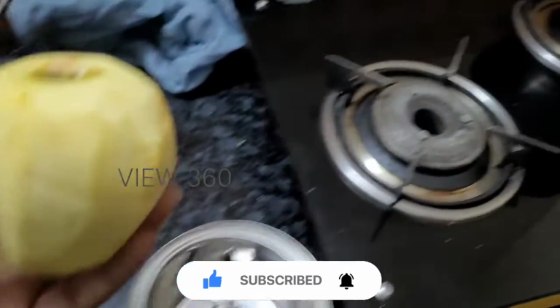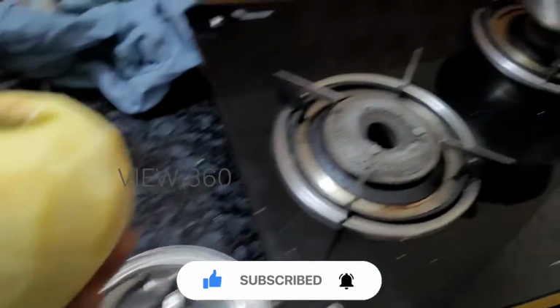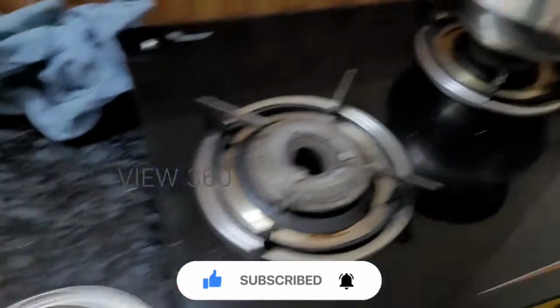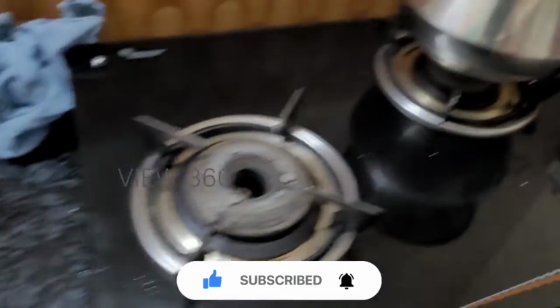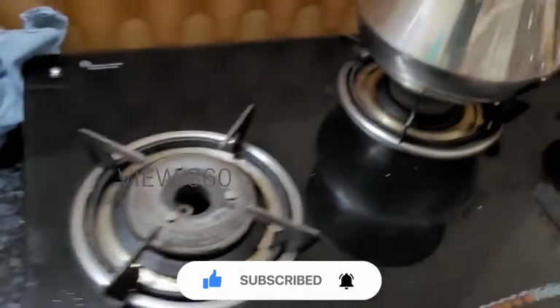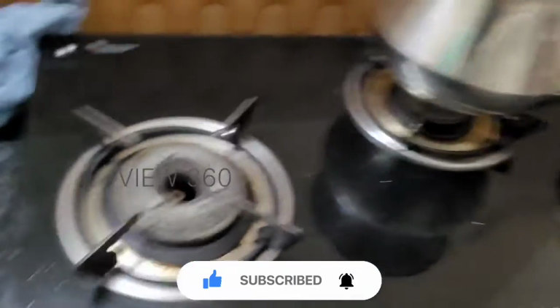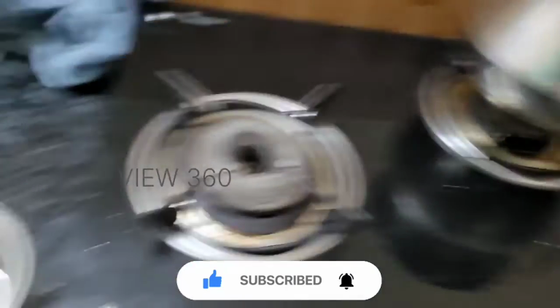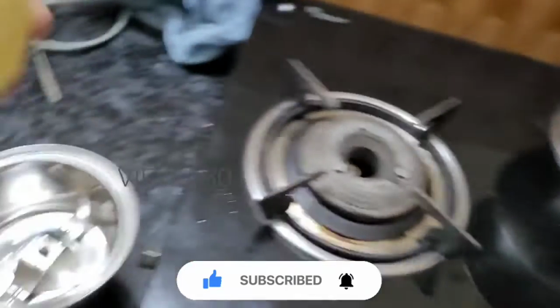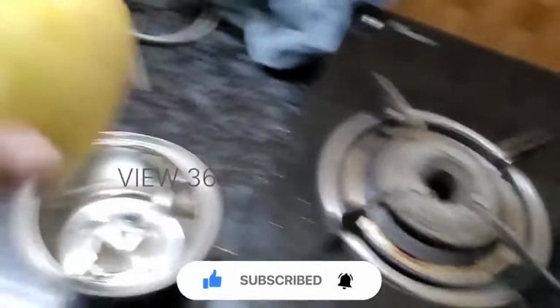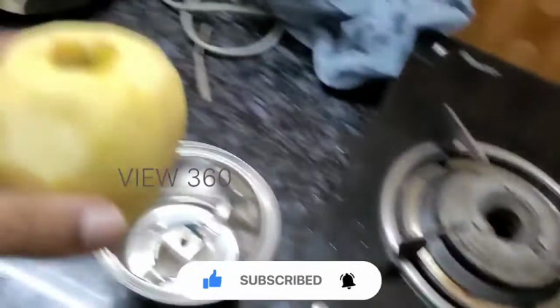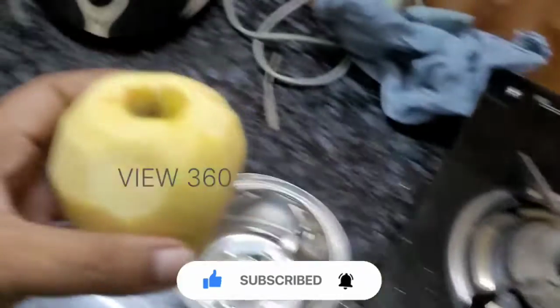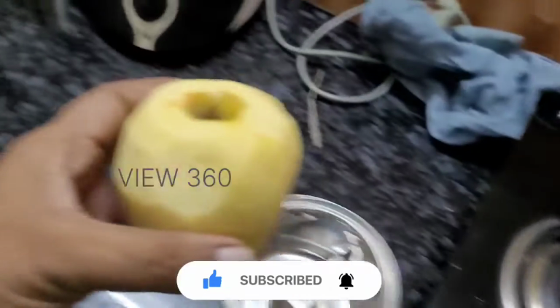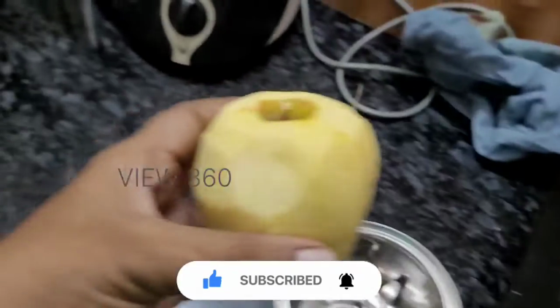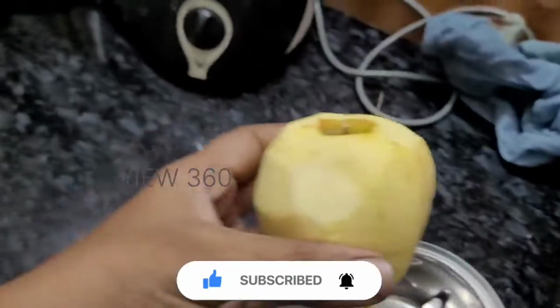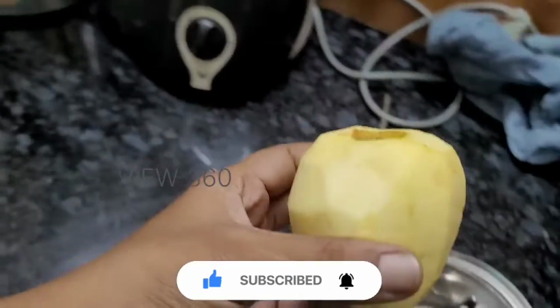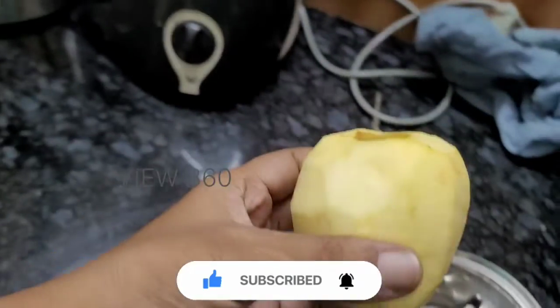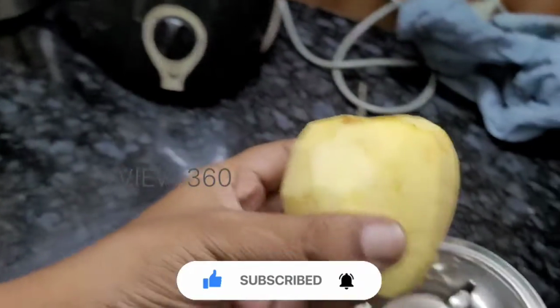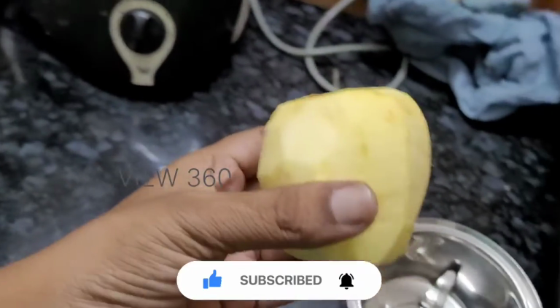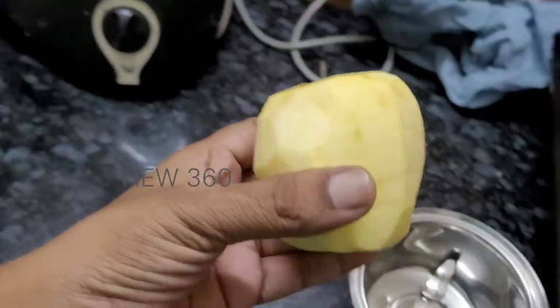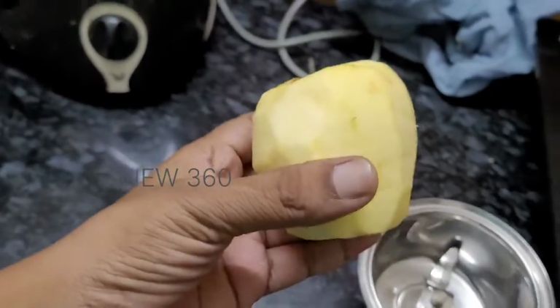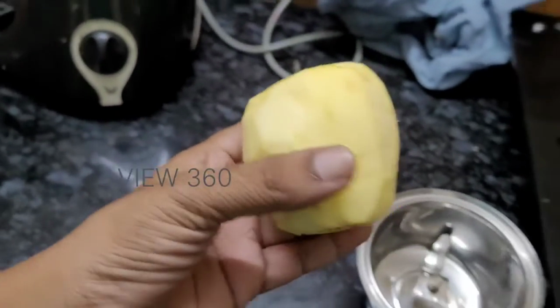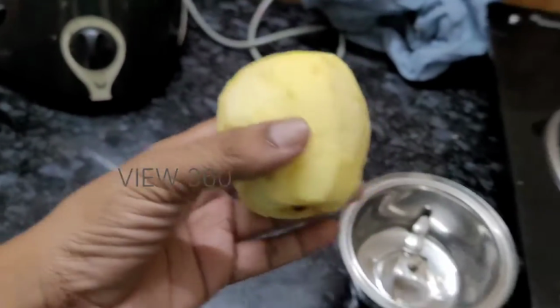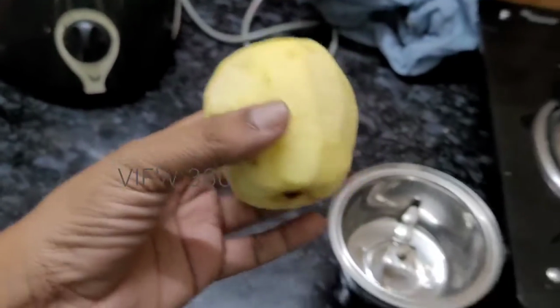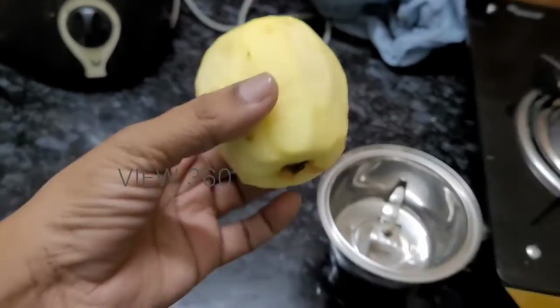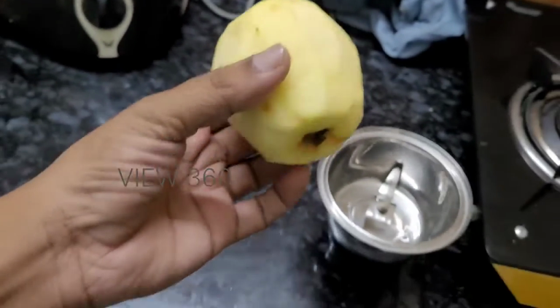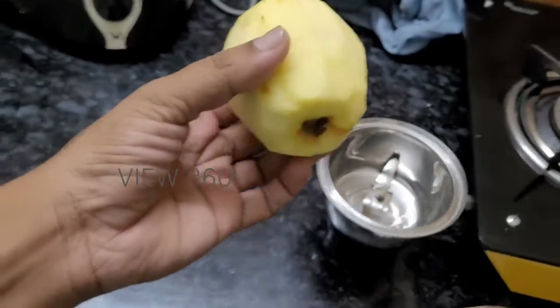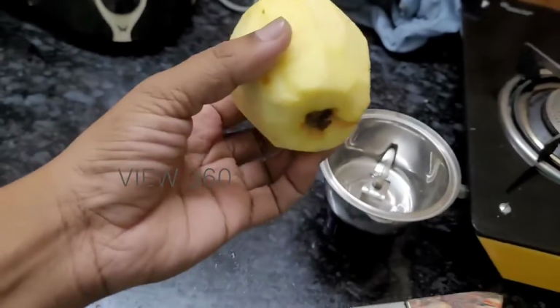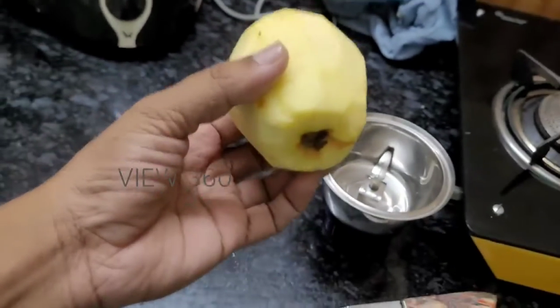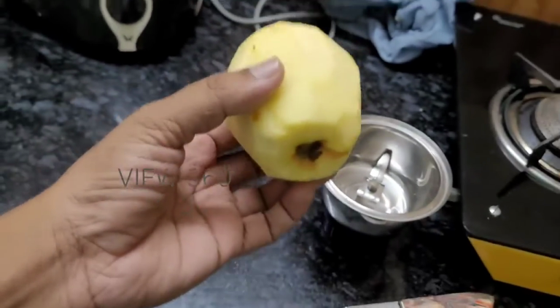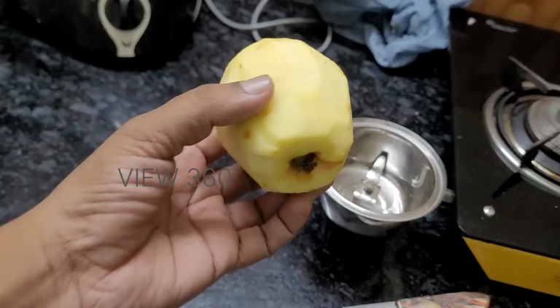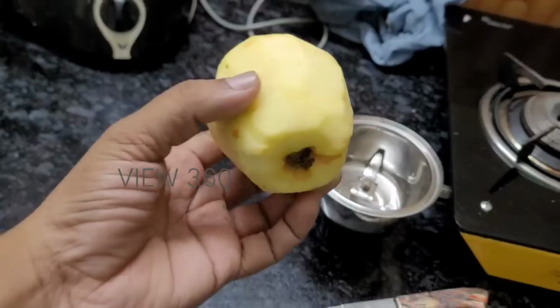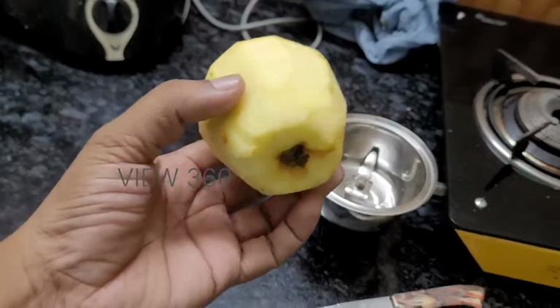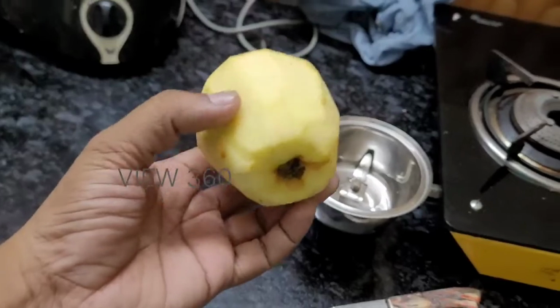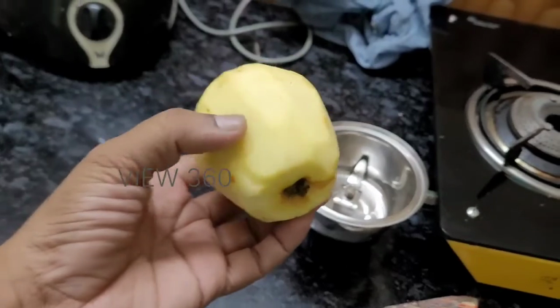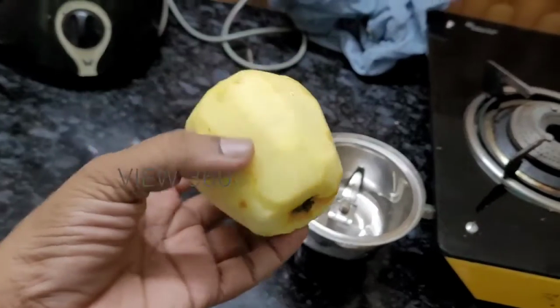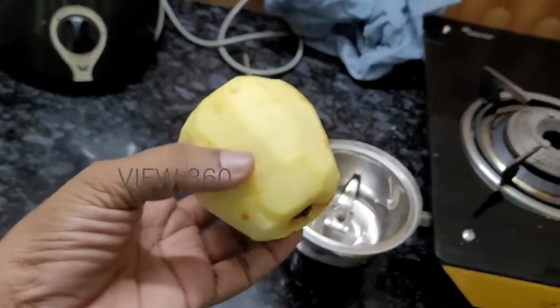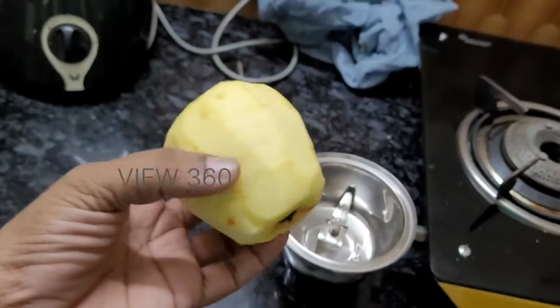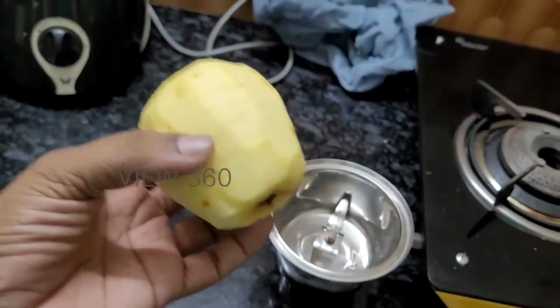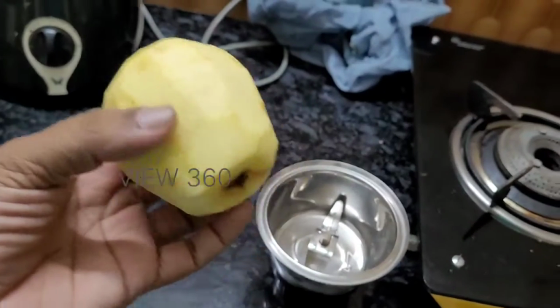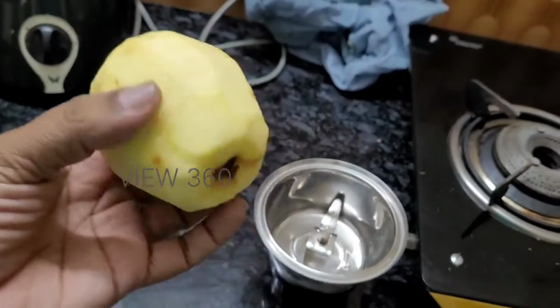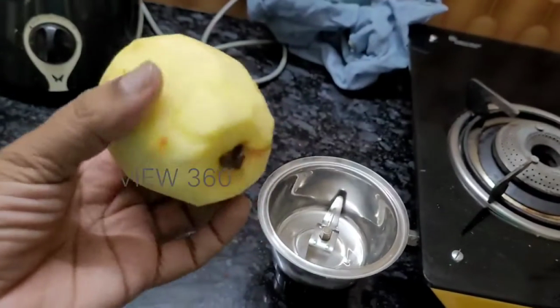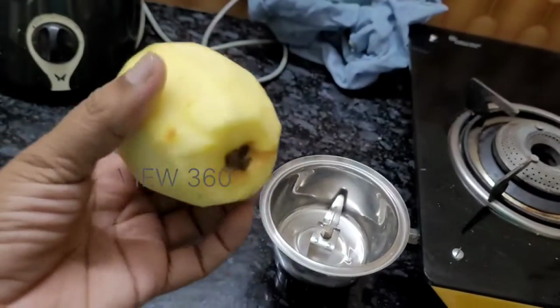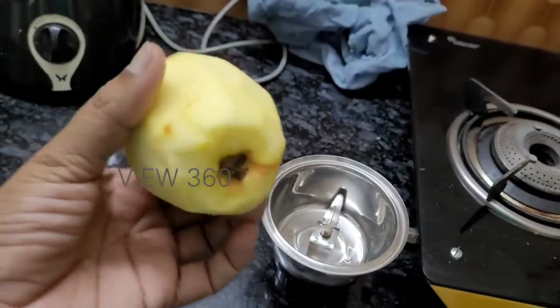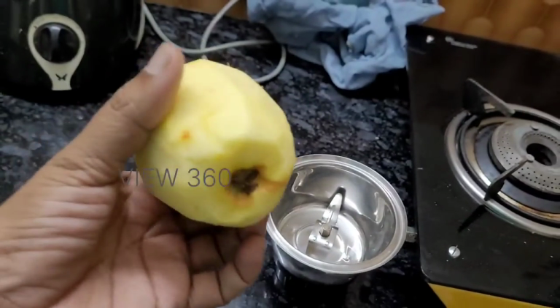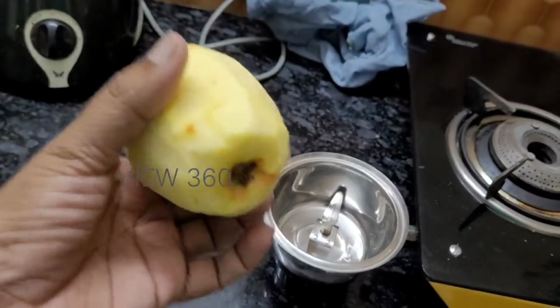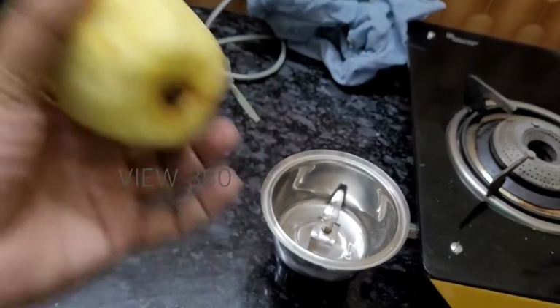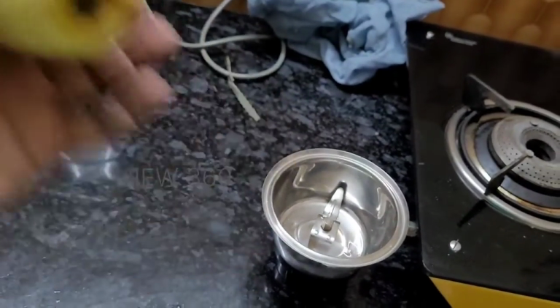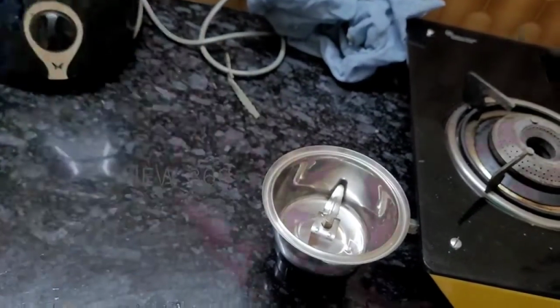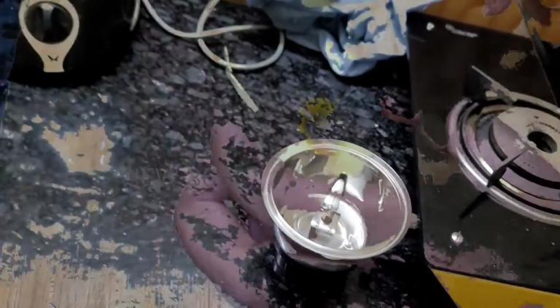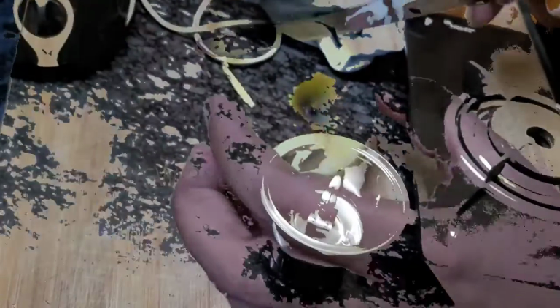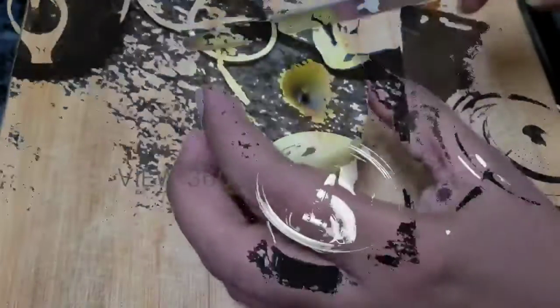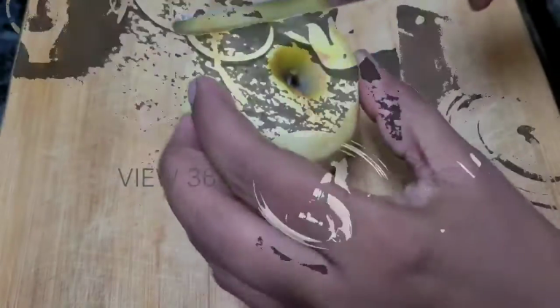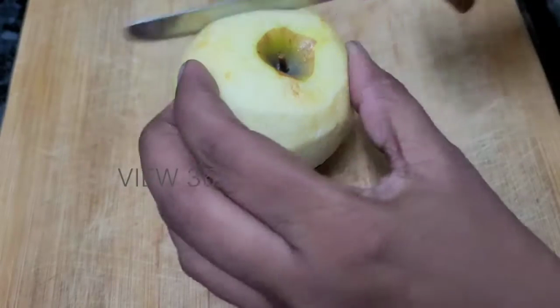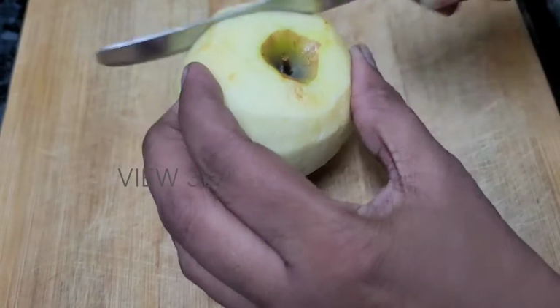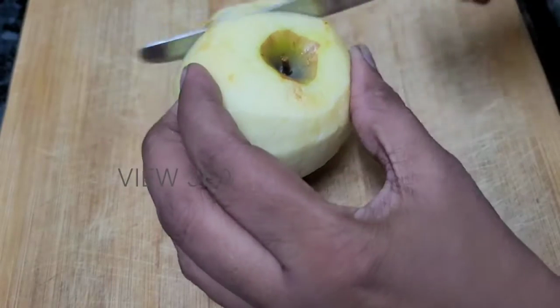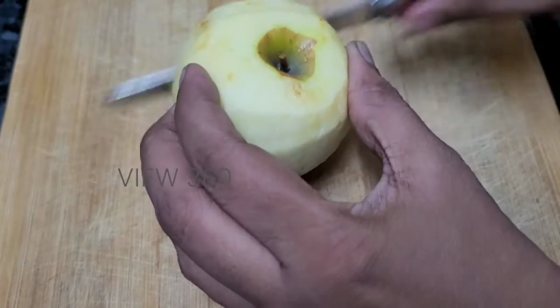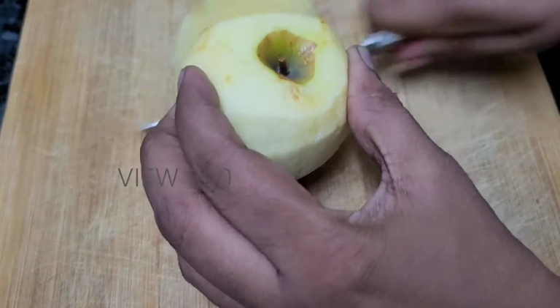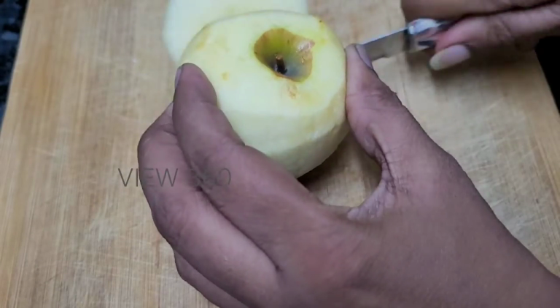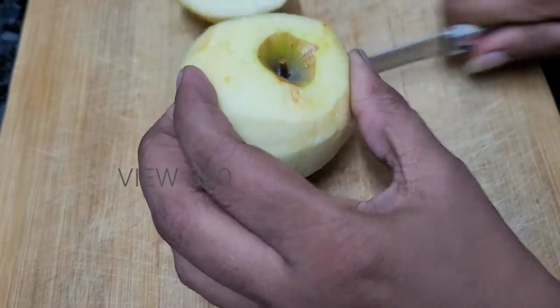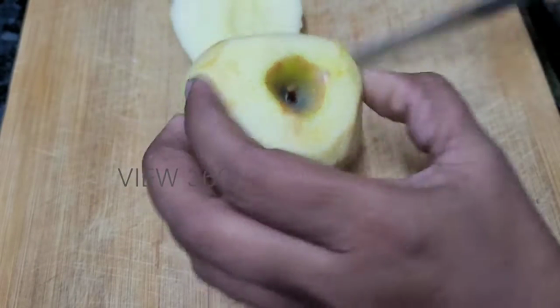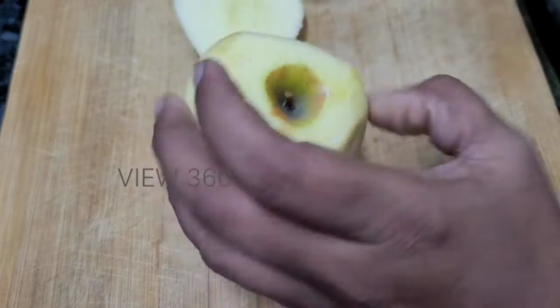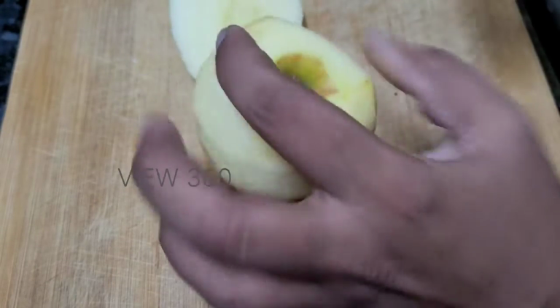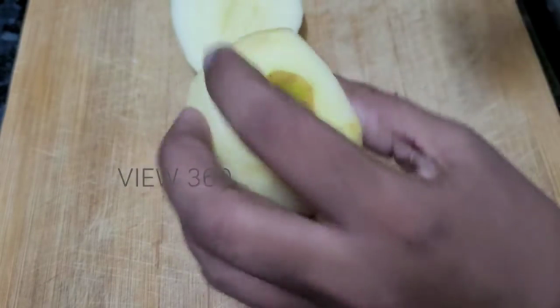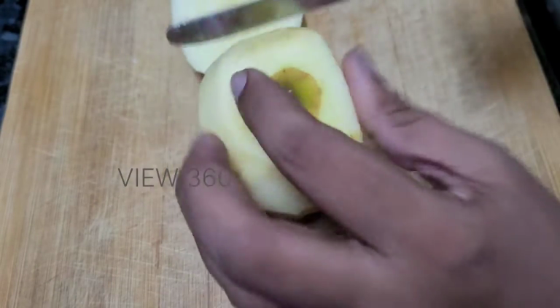First, we cut it in the app and cut it in the mix. Today, we are going to cut small pieces in the app.